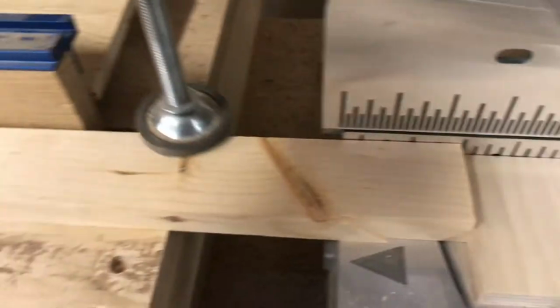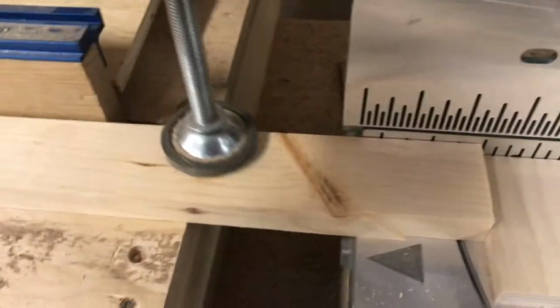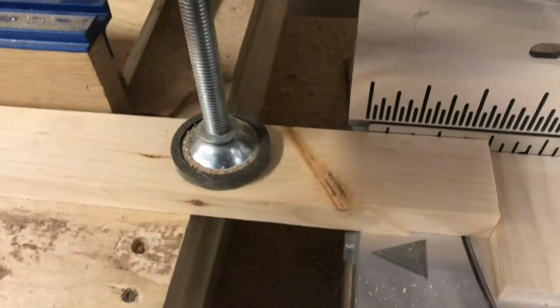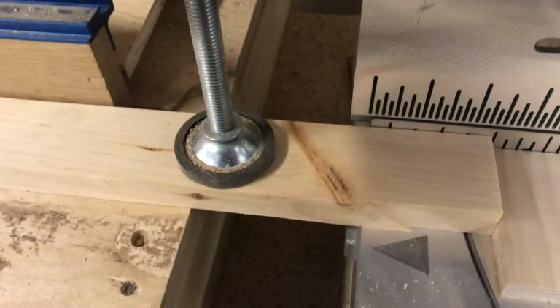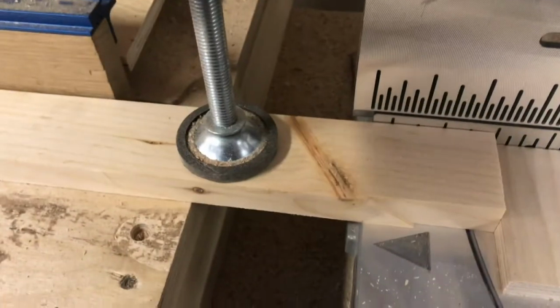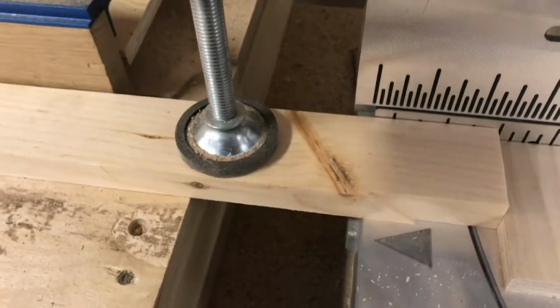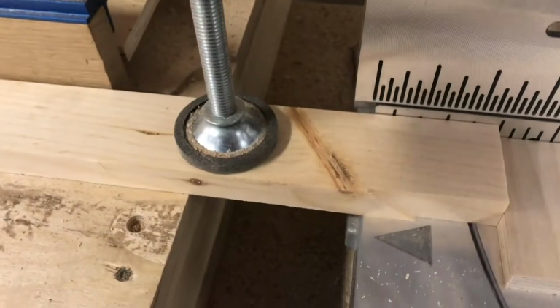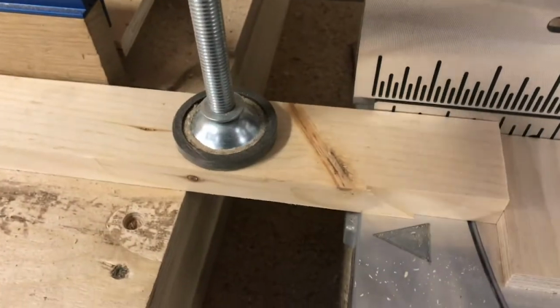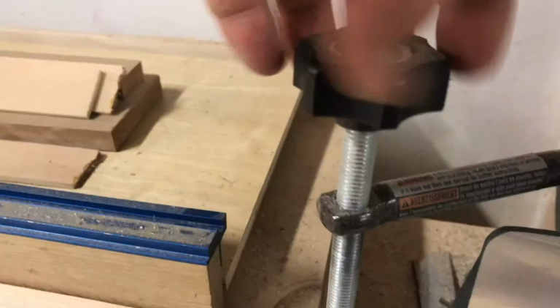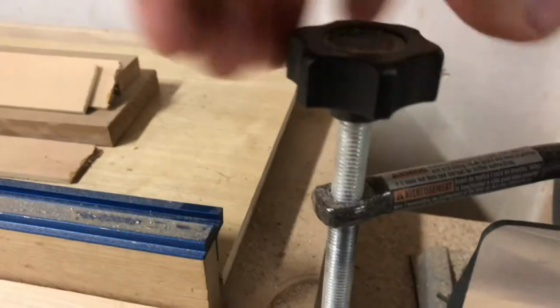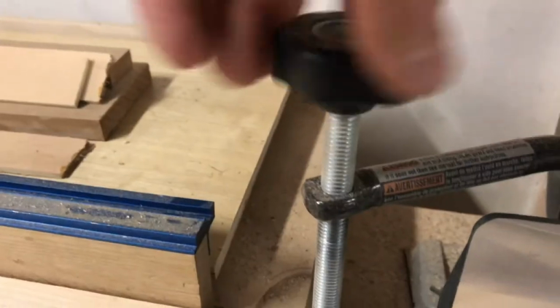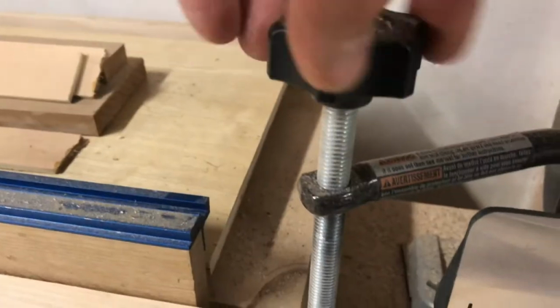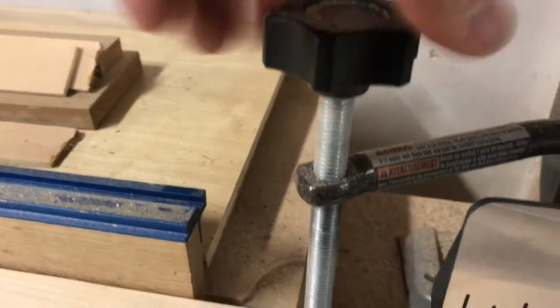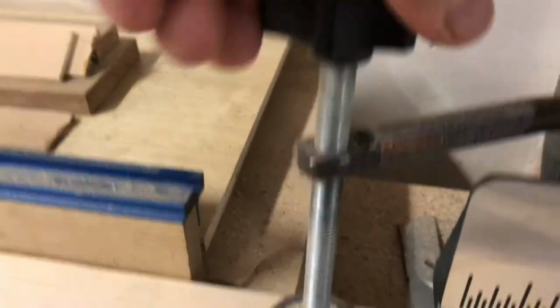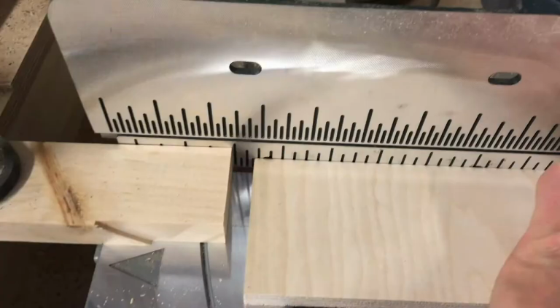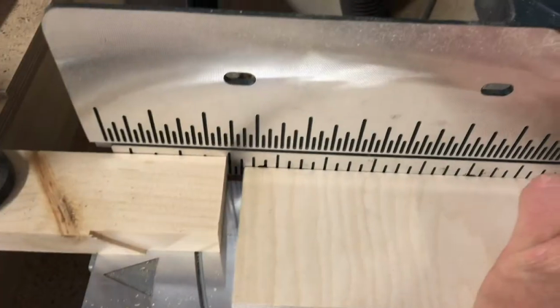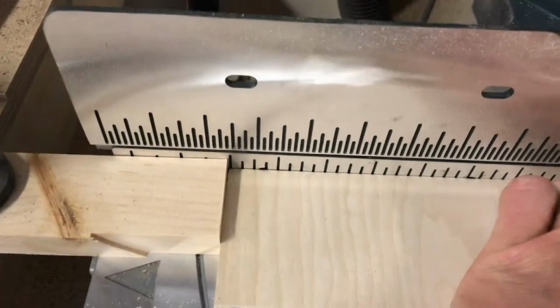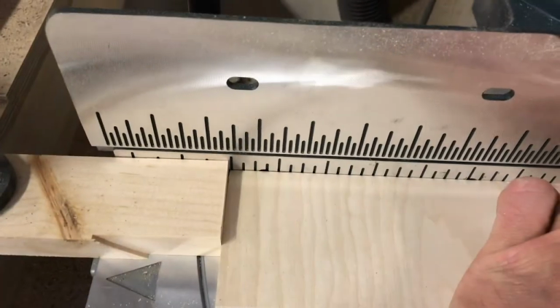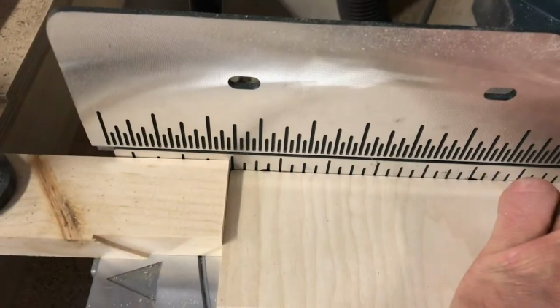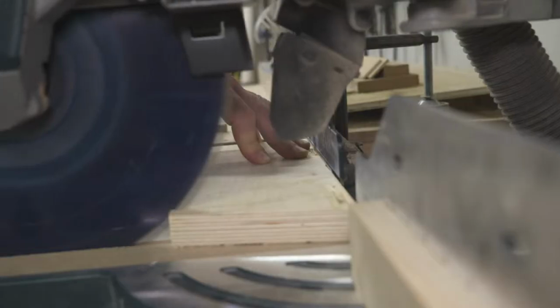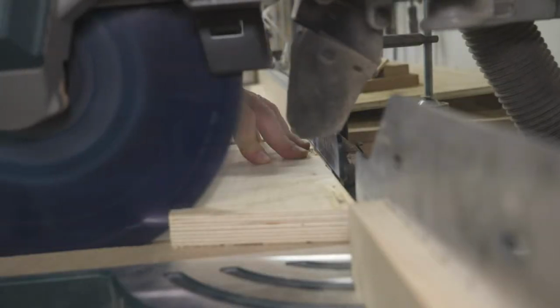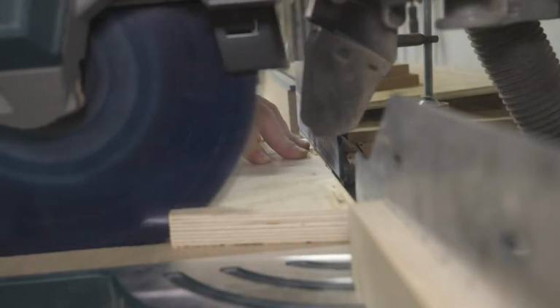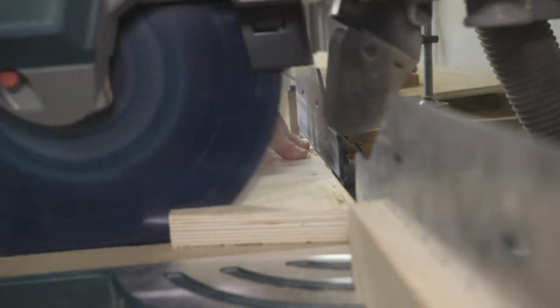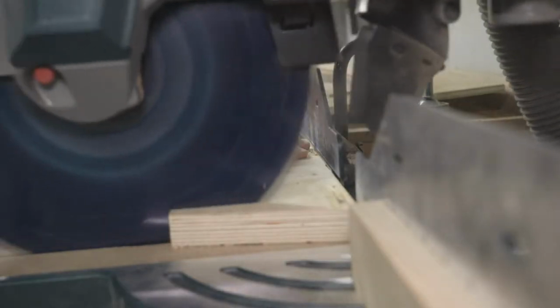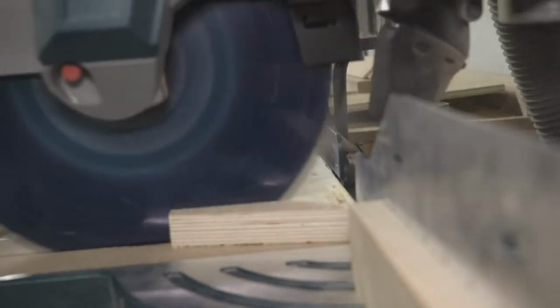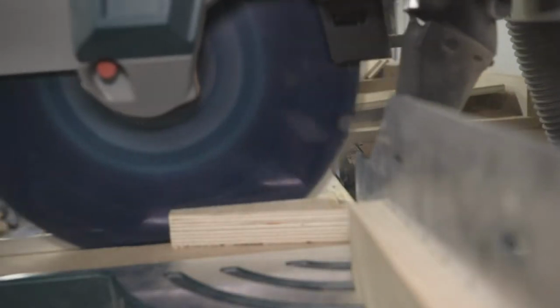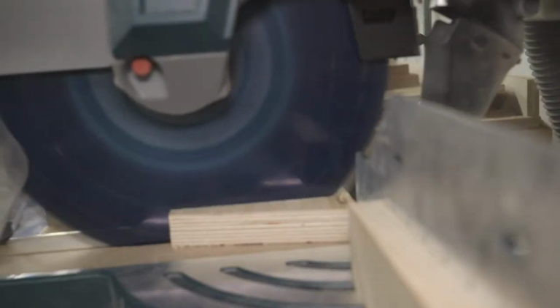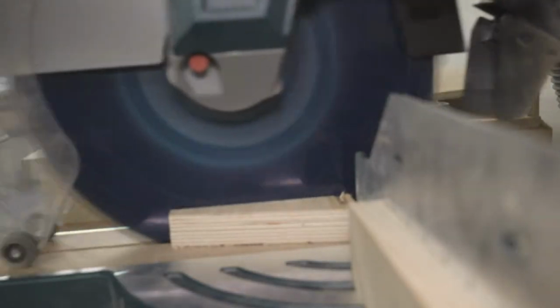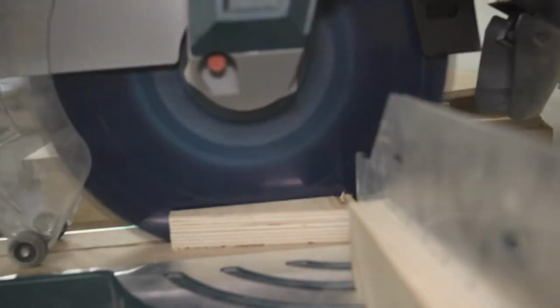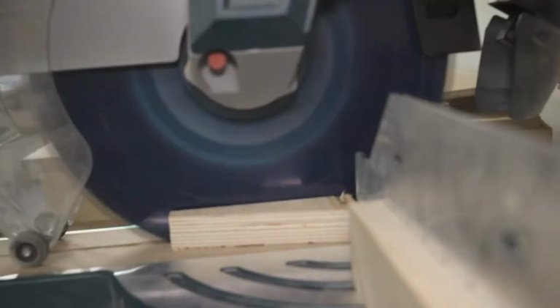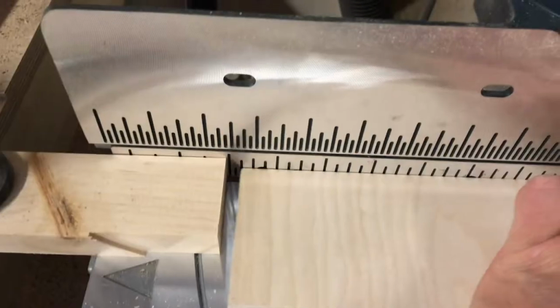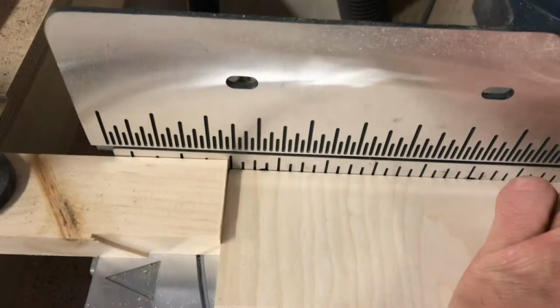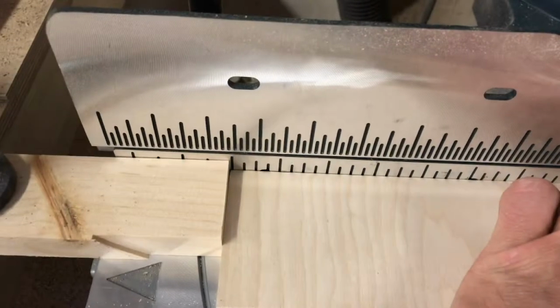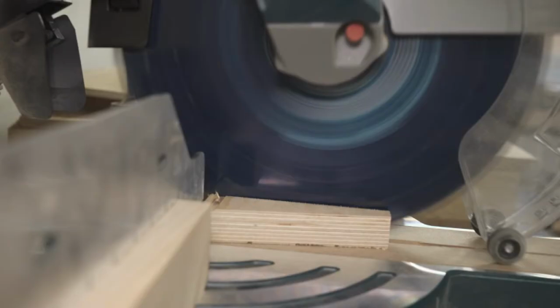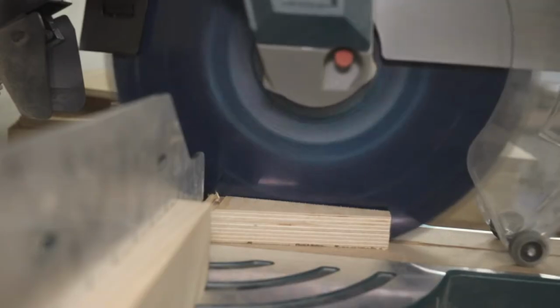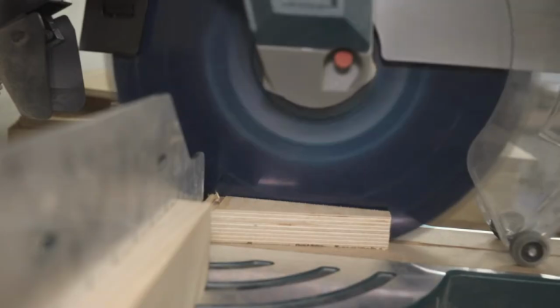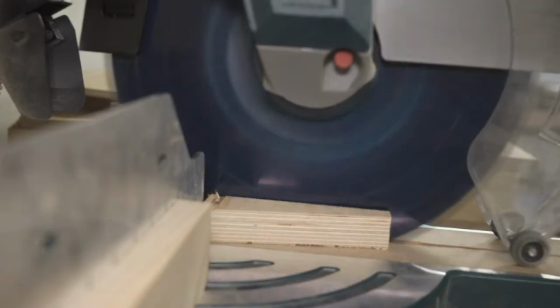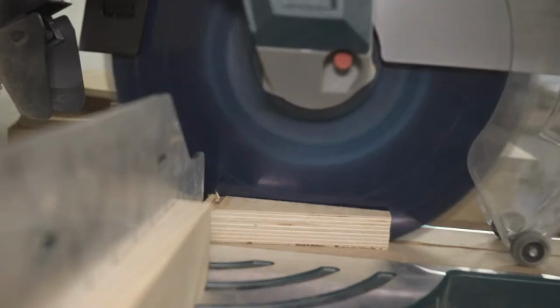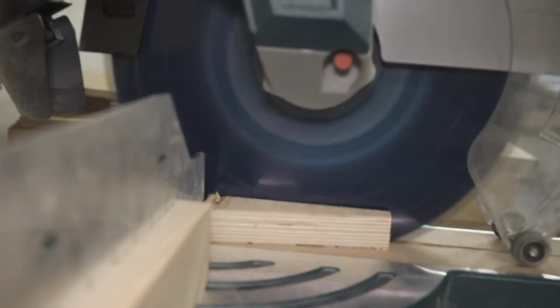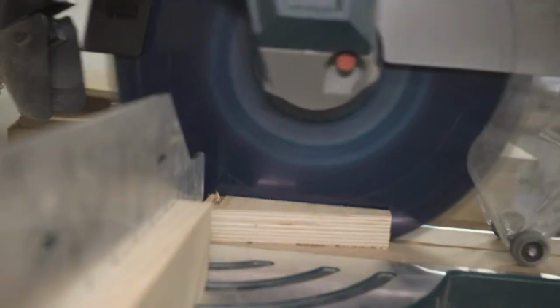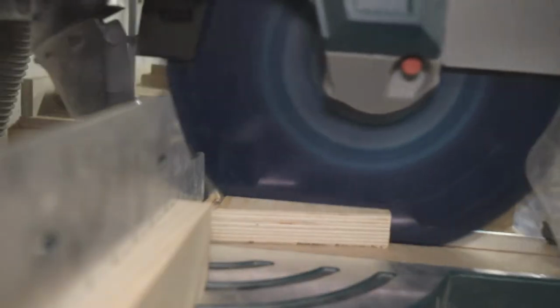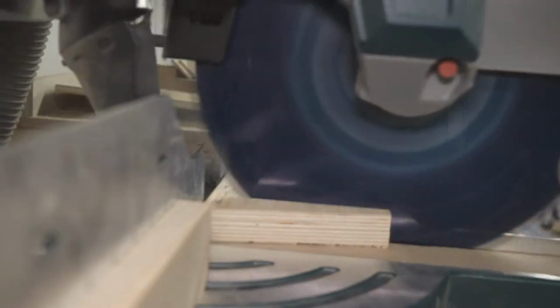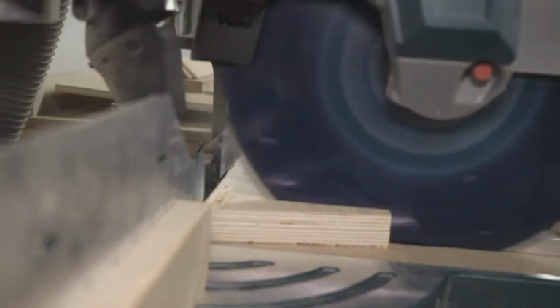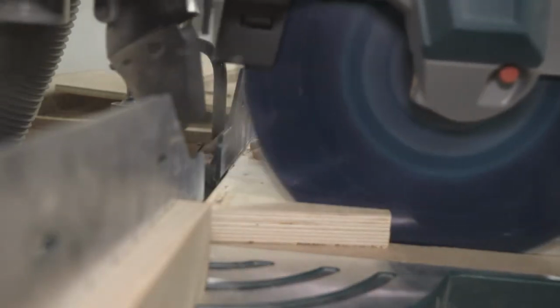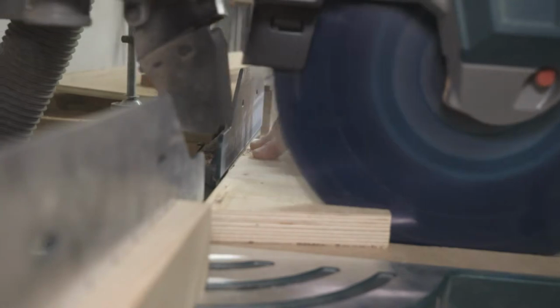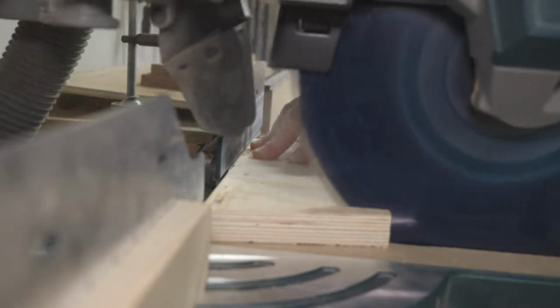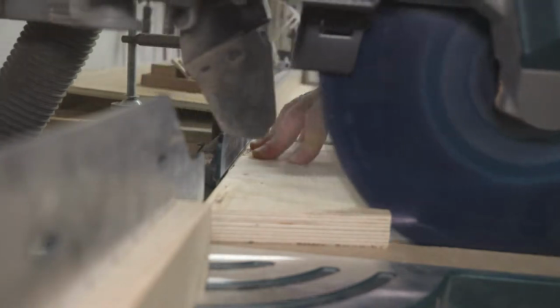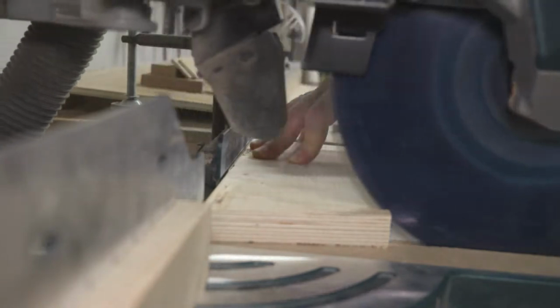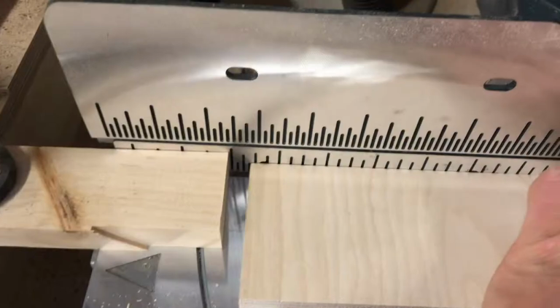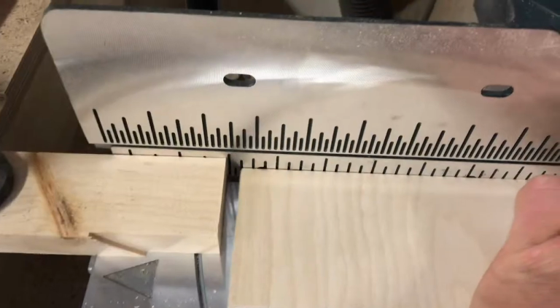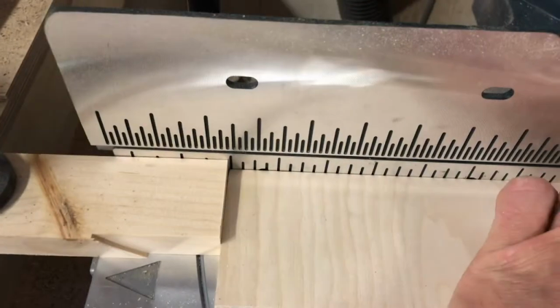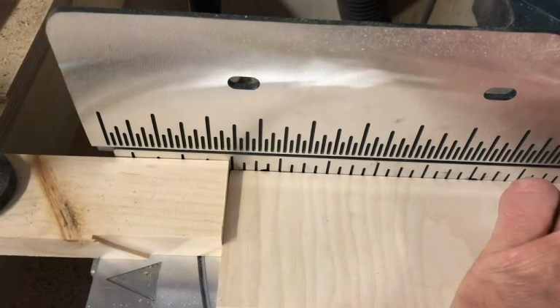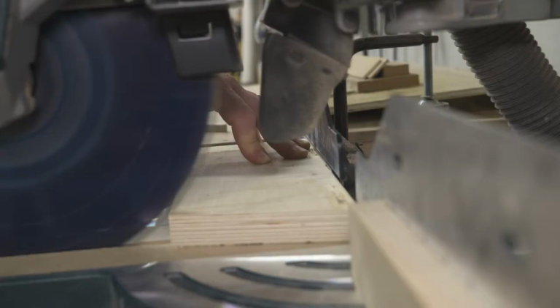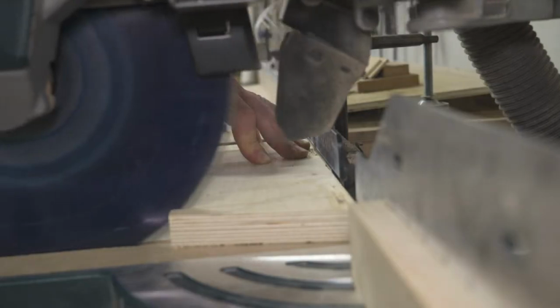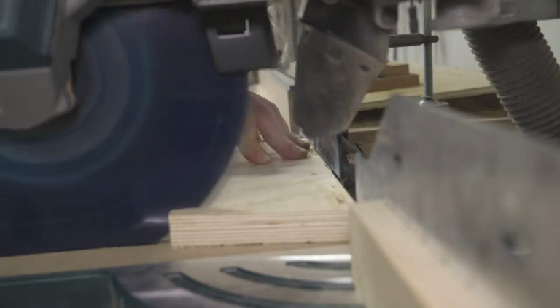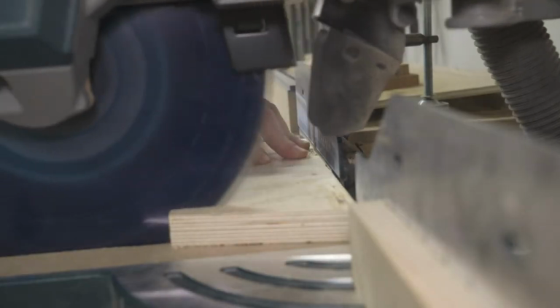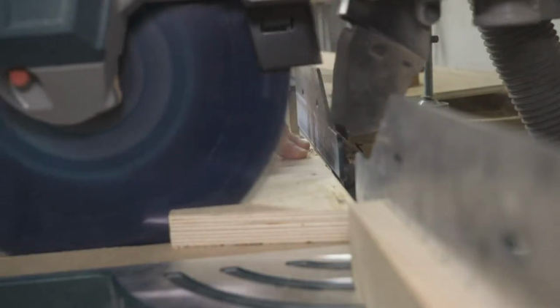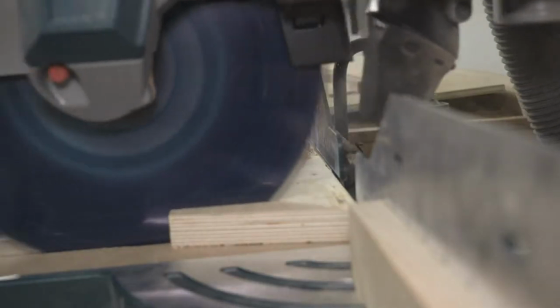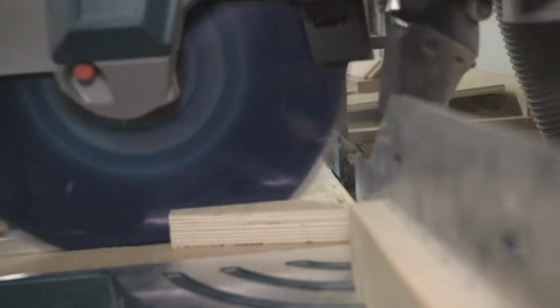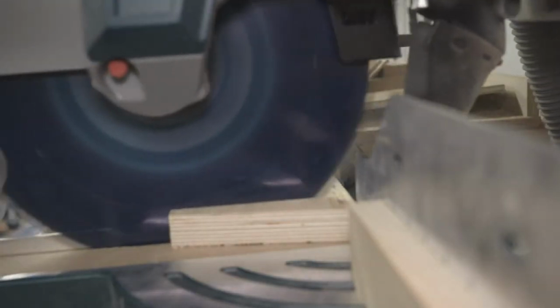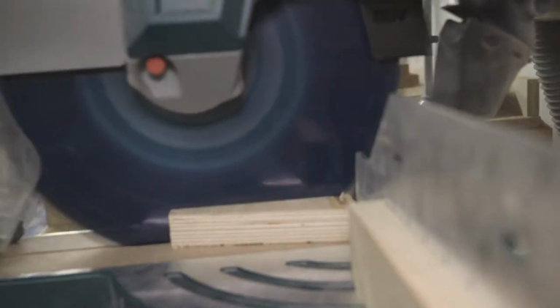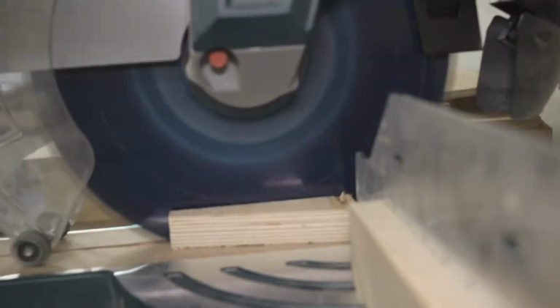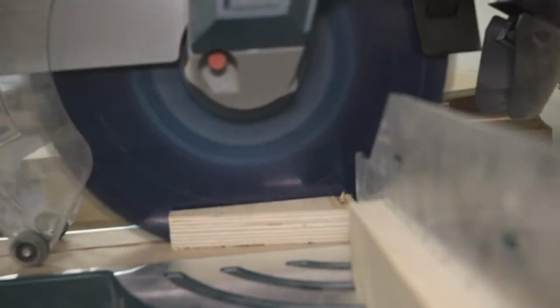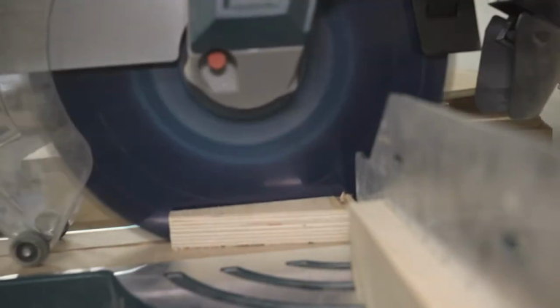I forgot to film this part so I'm just using the footage from when I cut the wedges. Try to pretend it's right. Thank you.